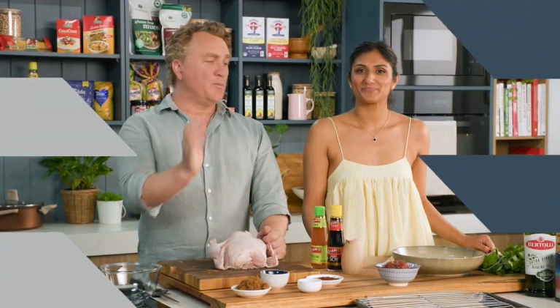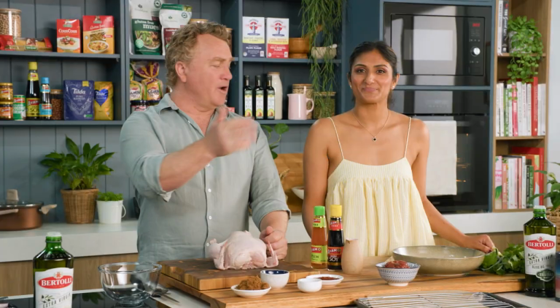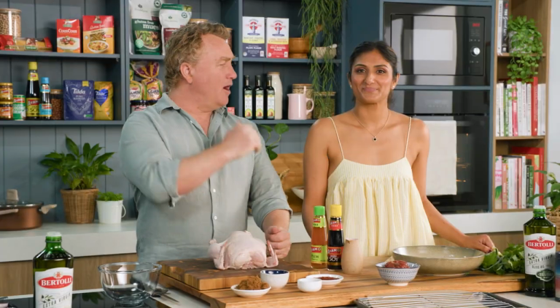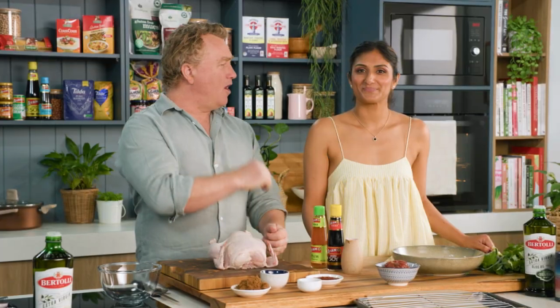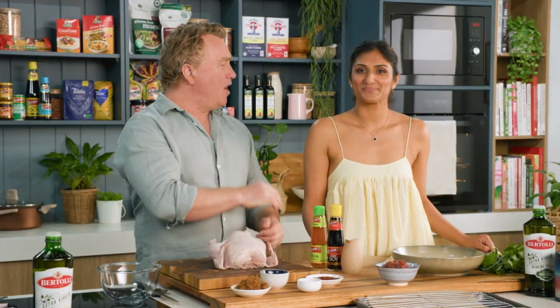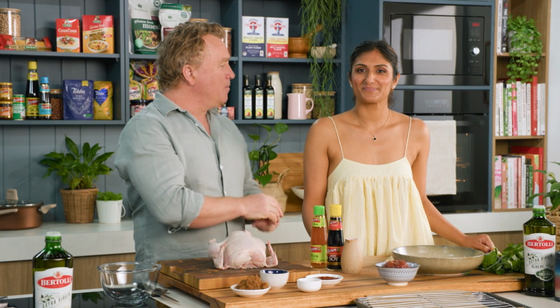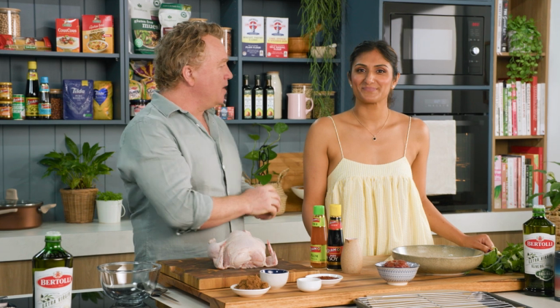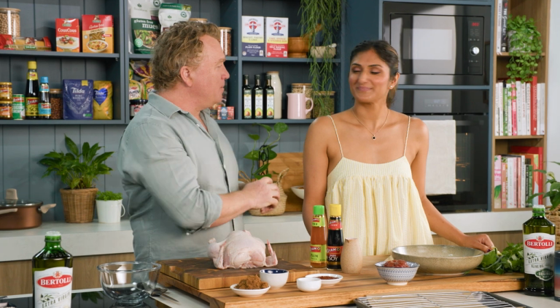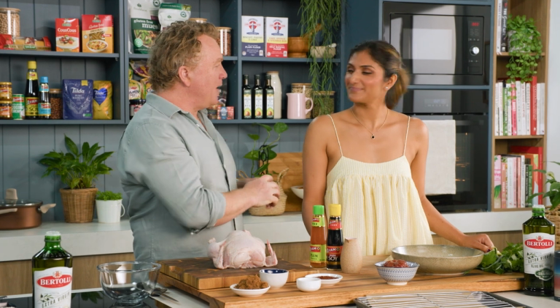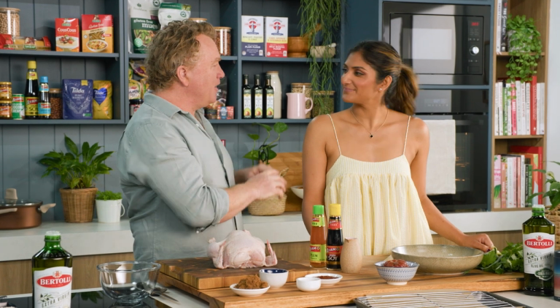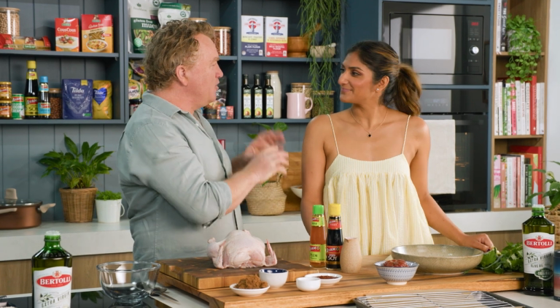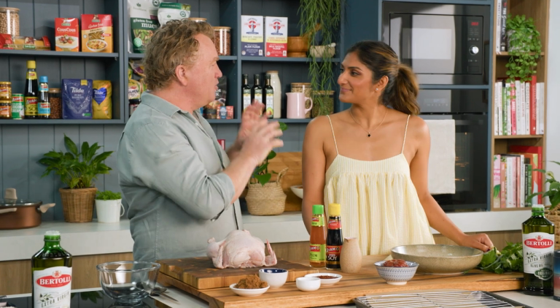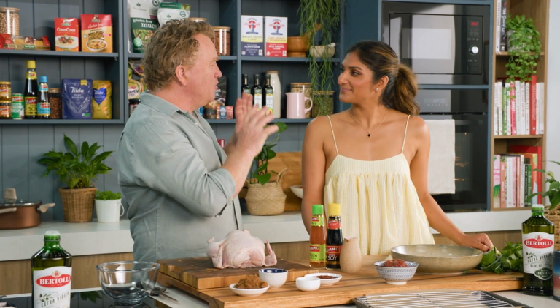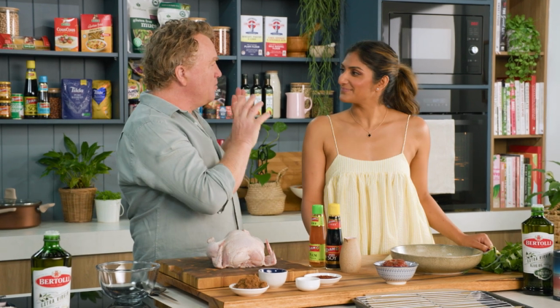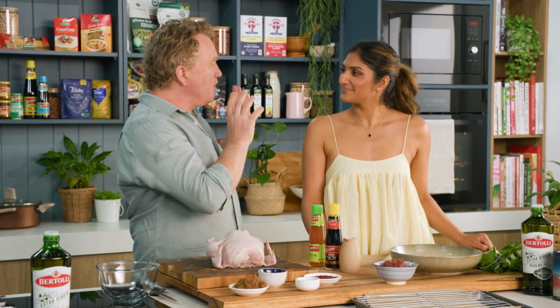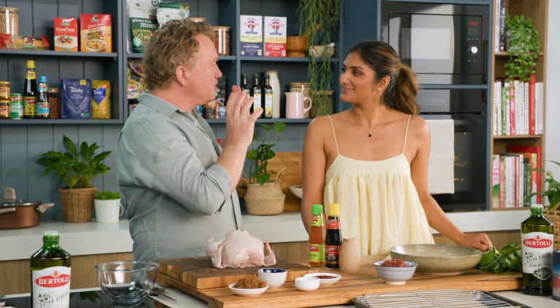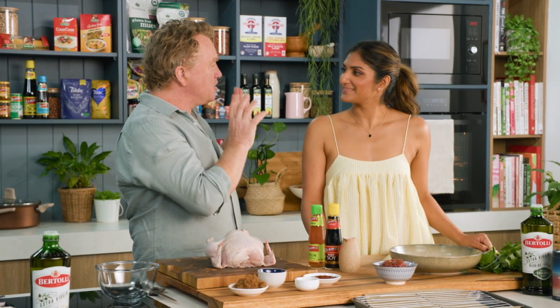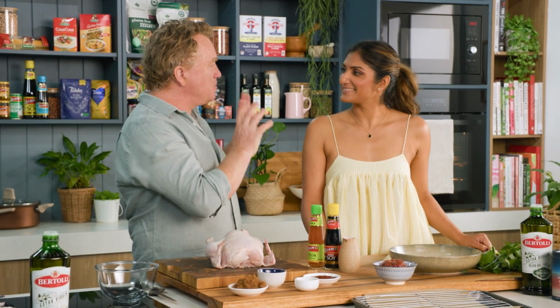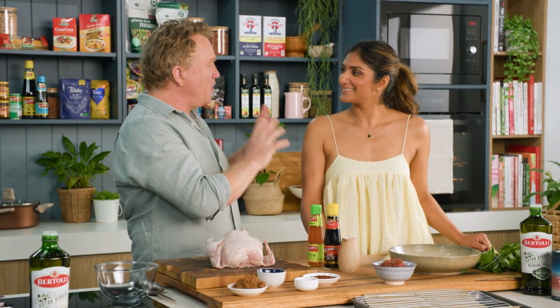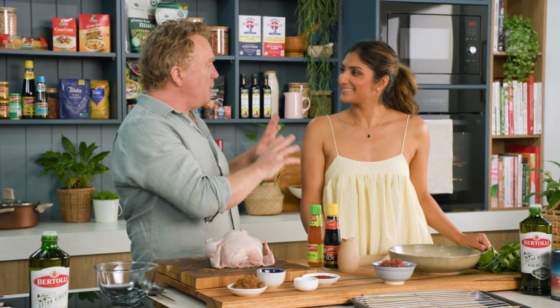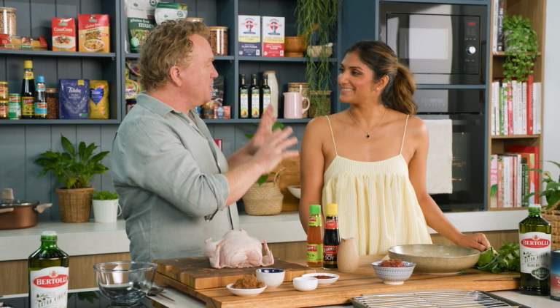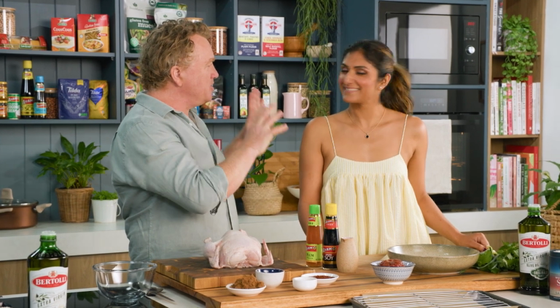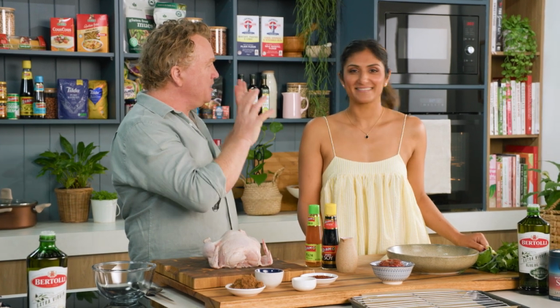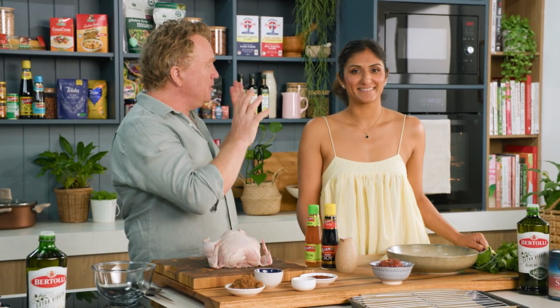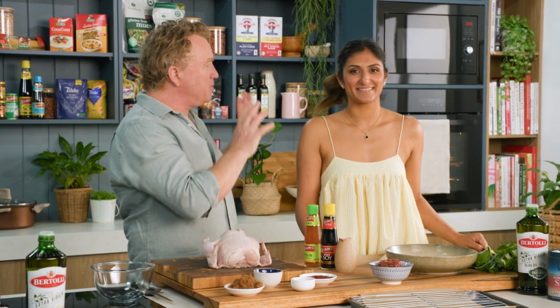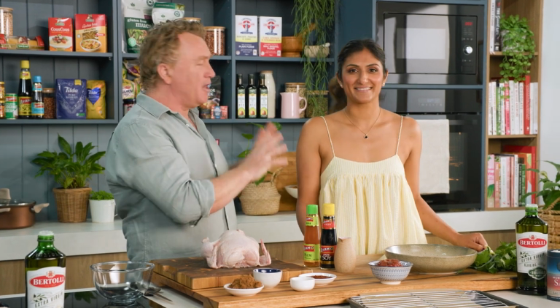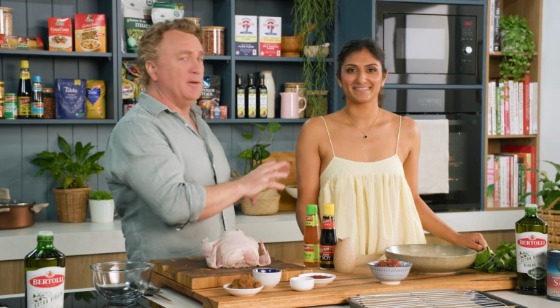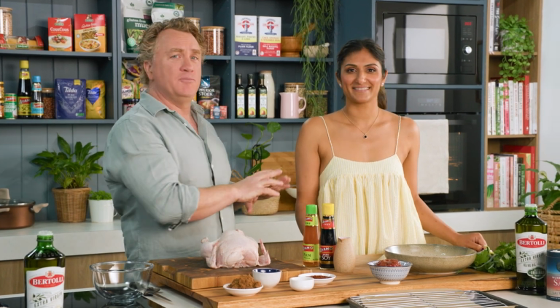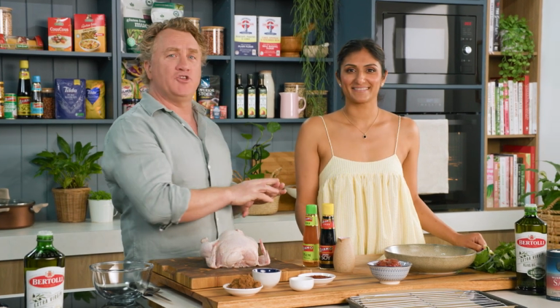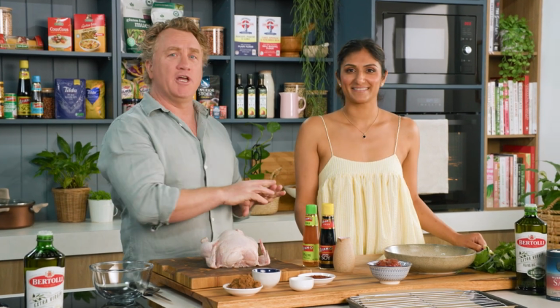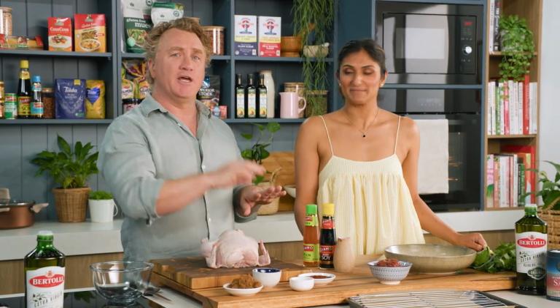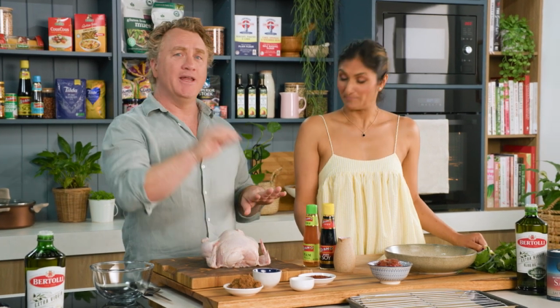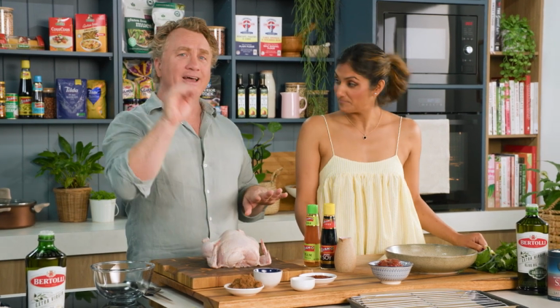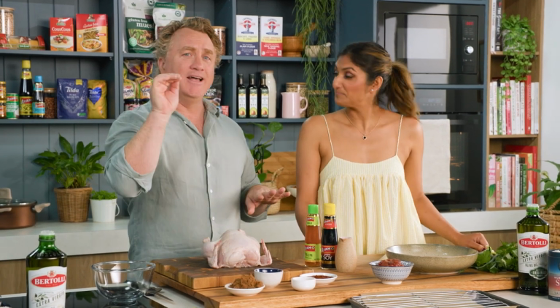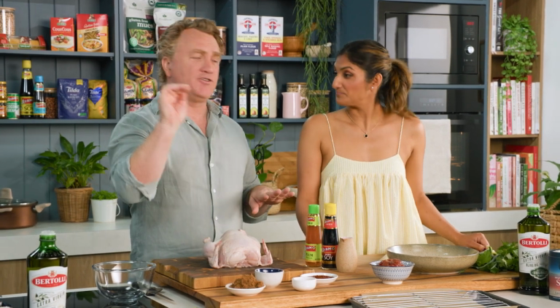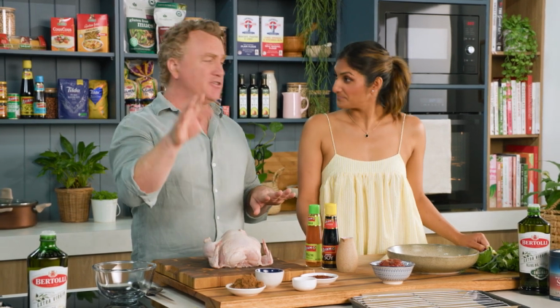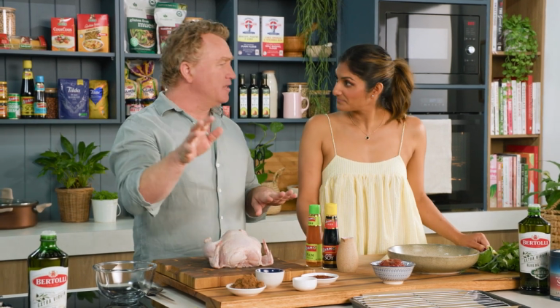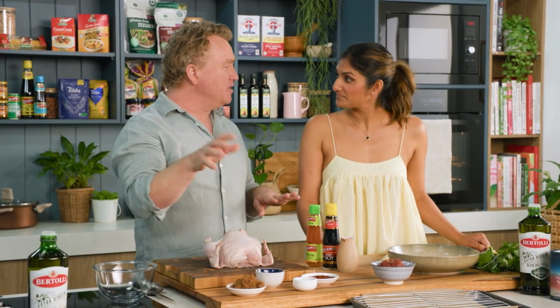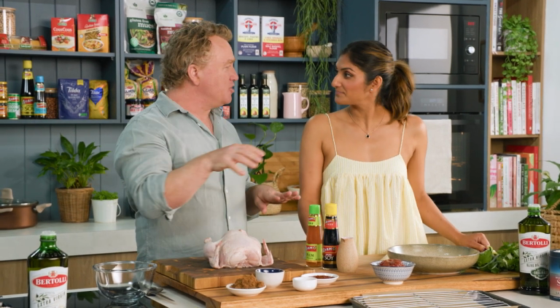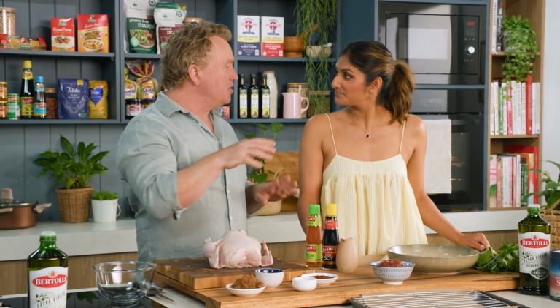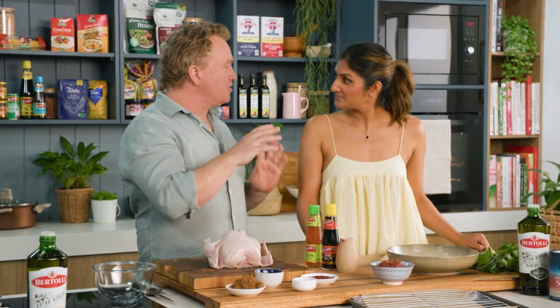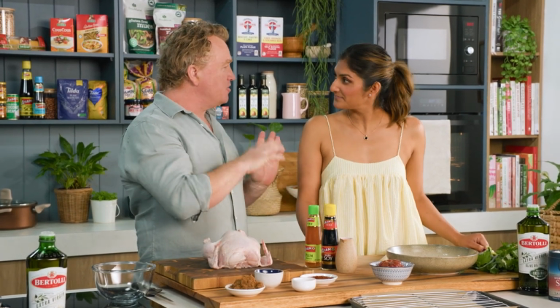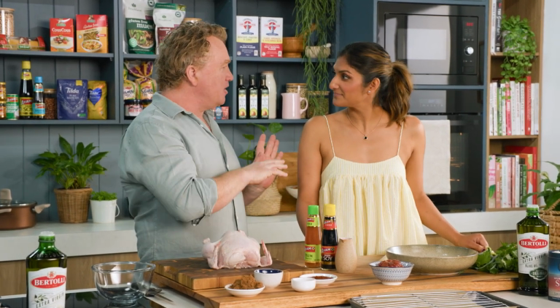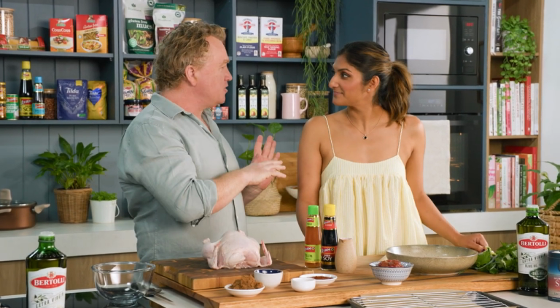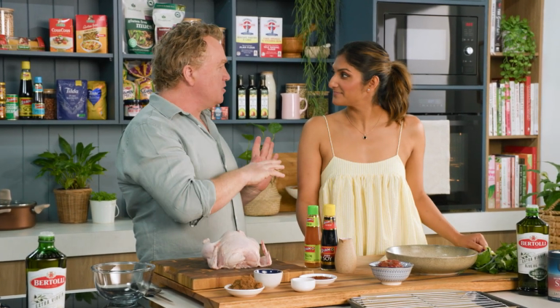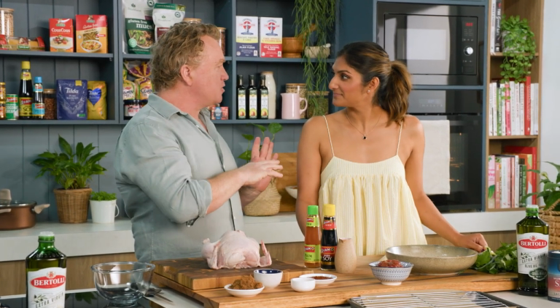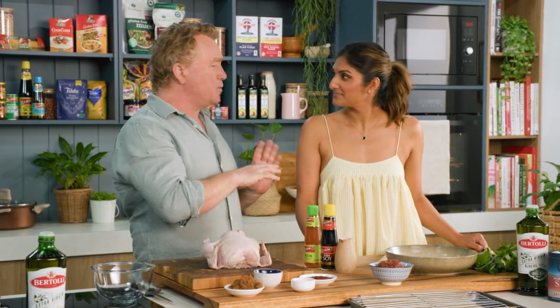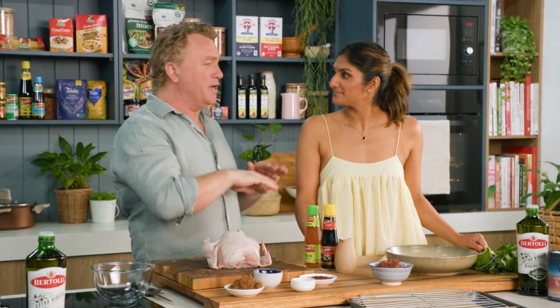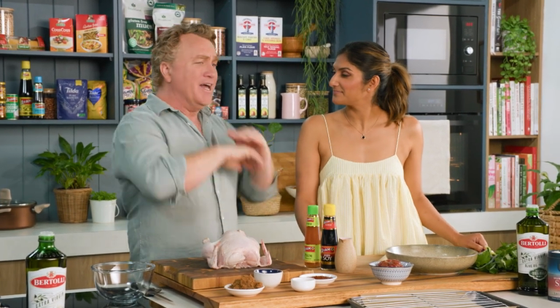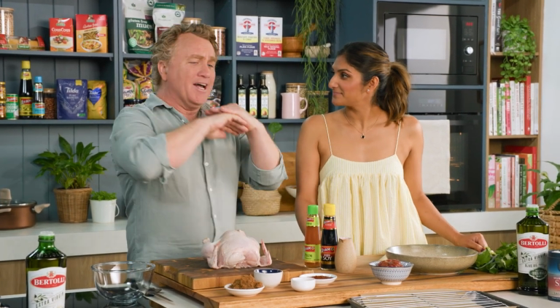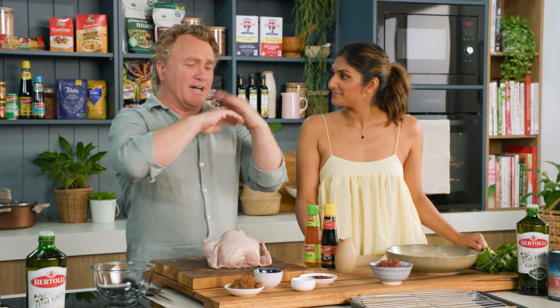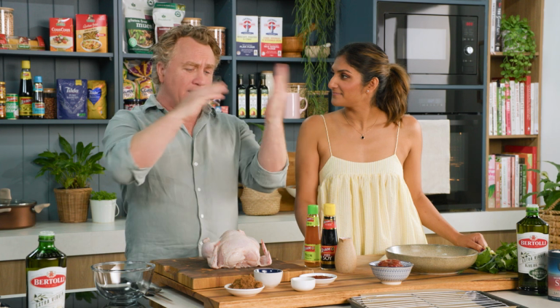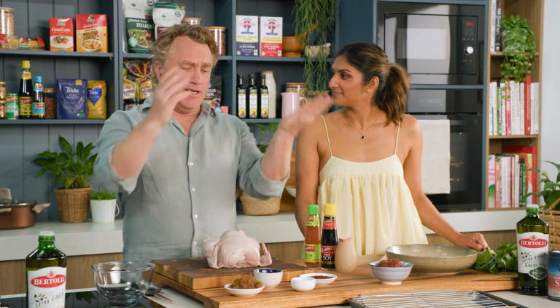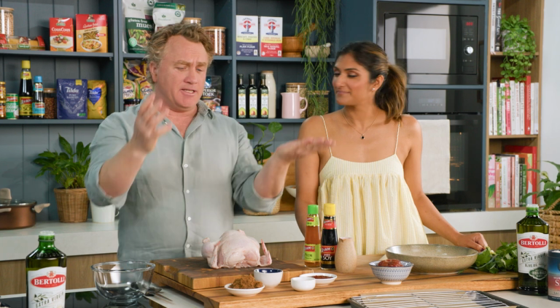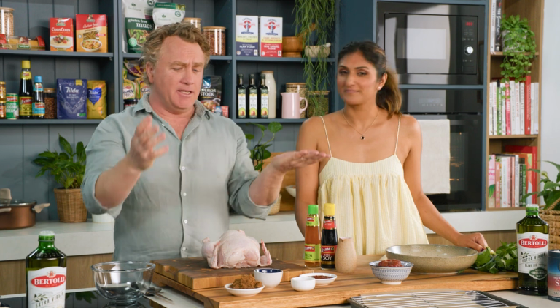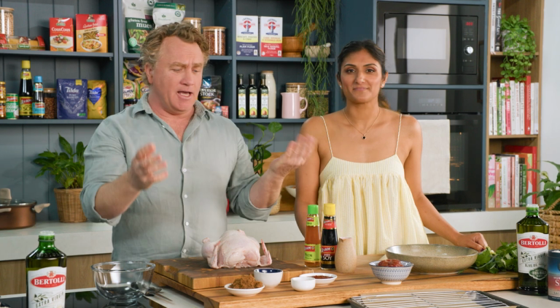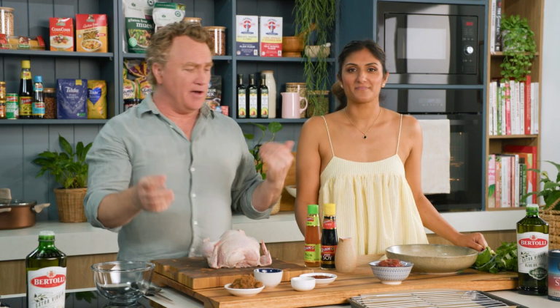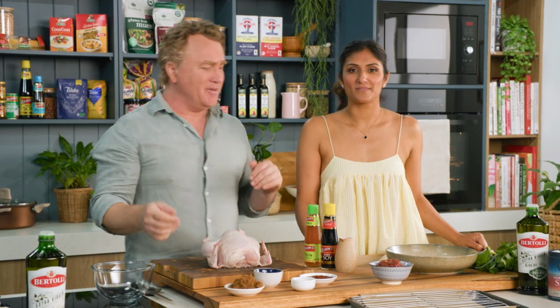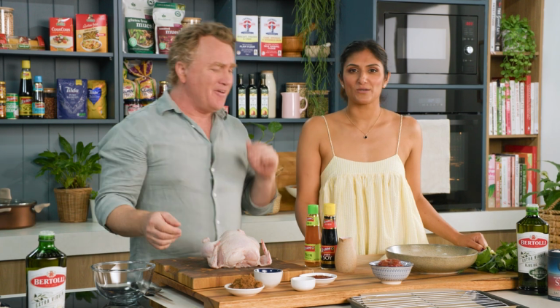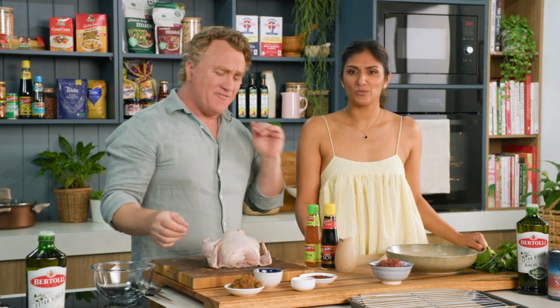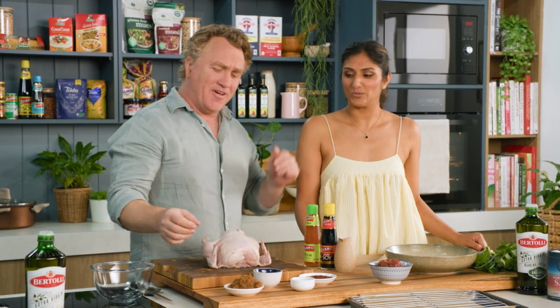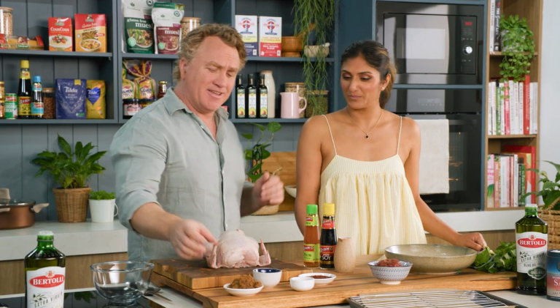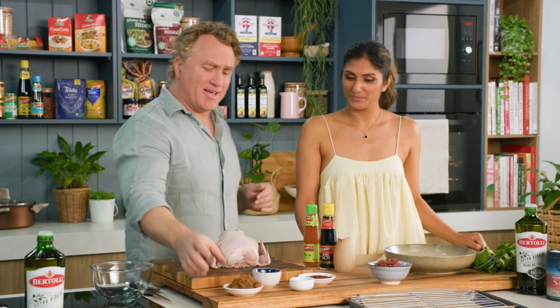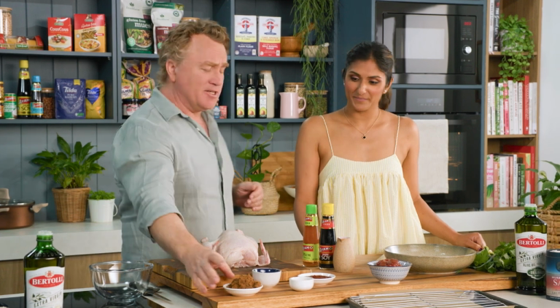Priya, I'm gonna make you my spicy plum chicken. It's delicious, nice and sweet, glazed in the oven. Fantastic.